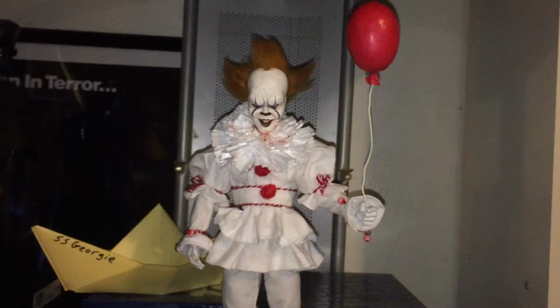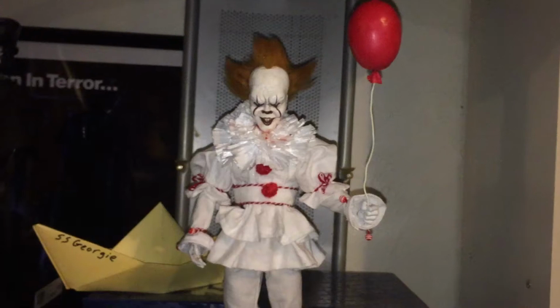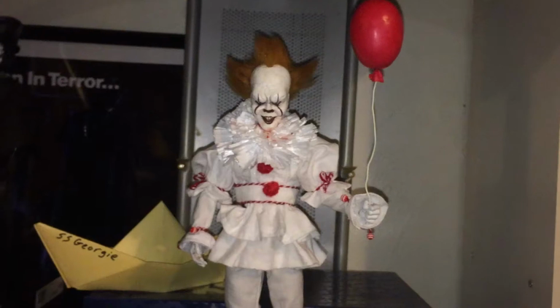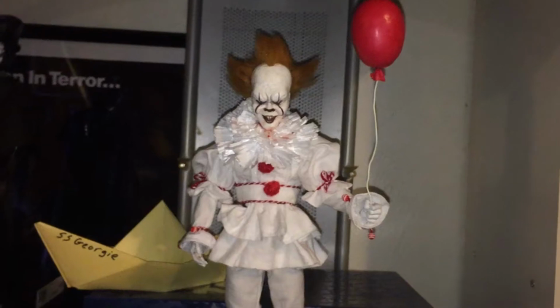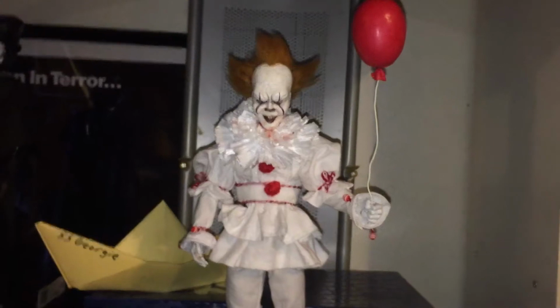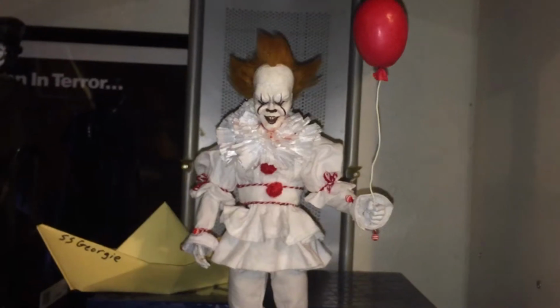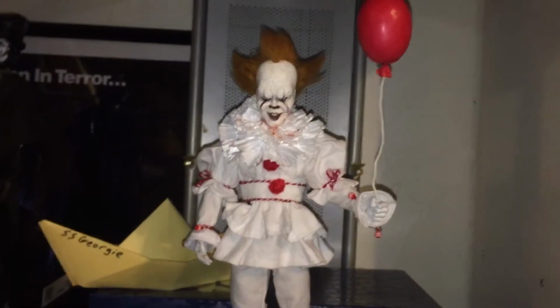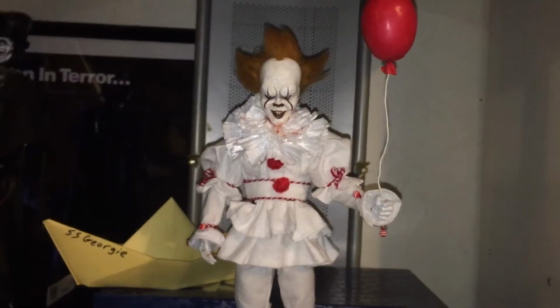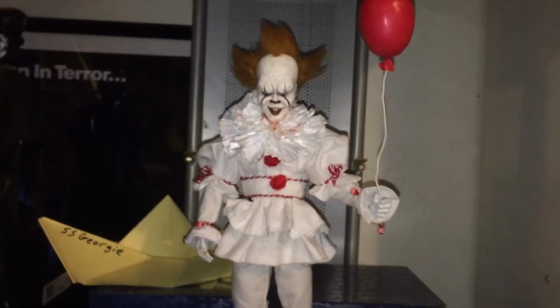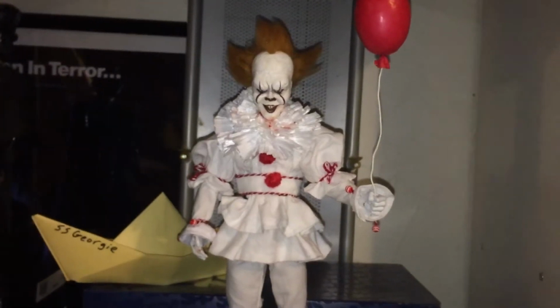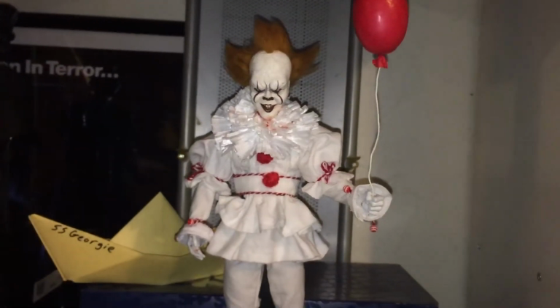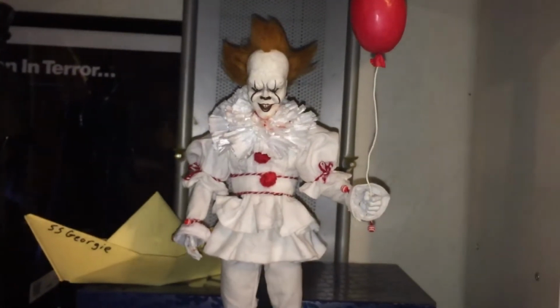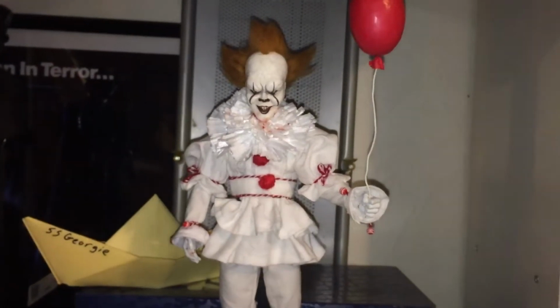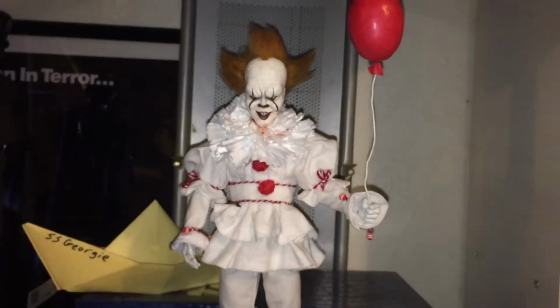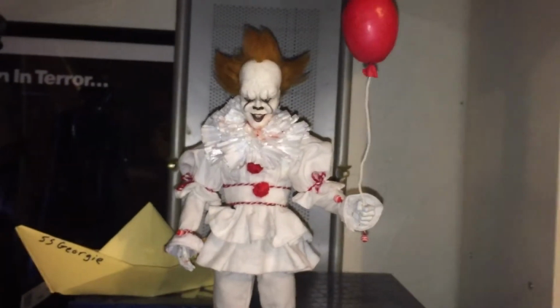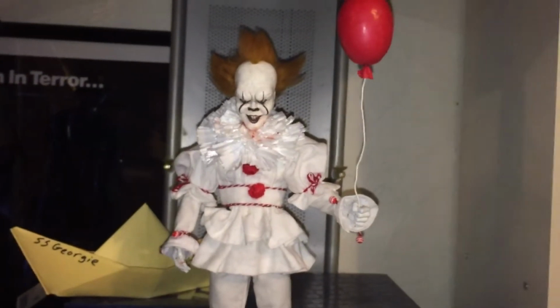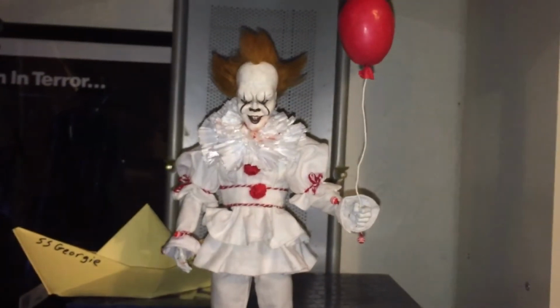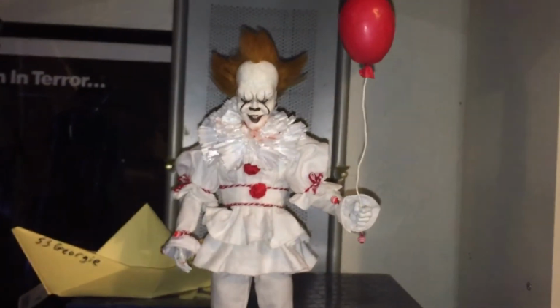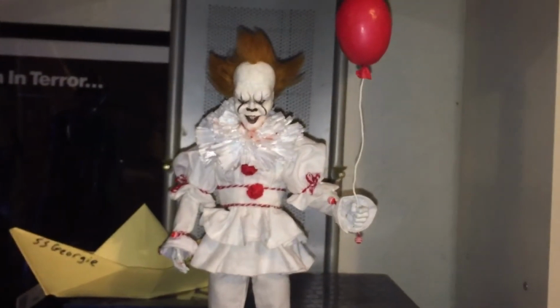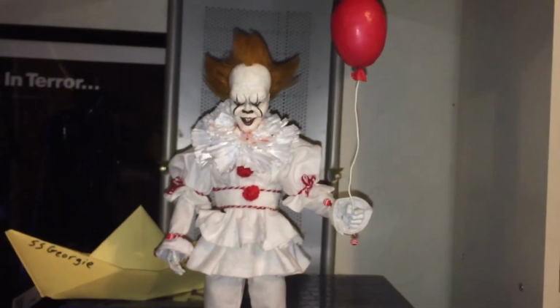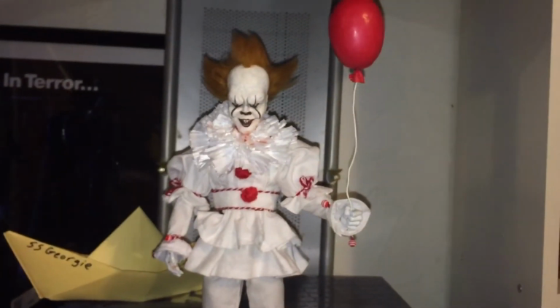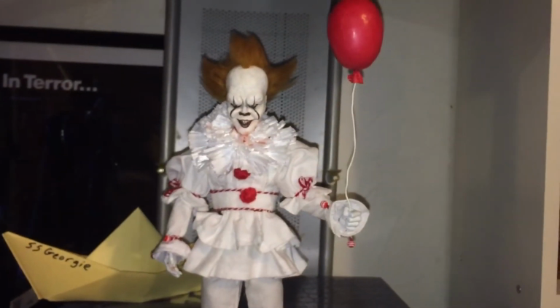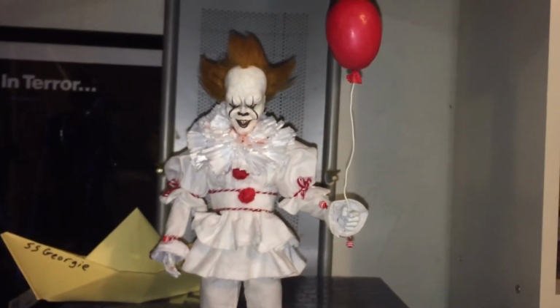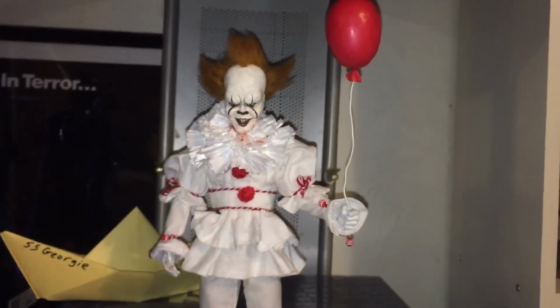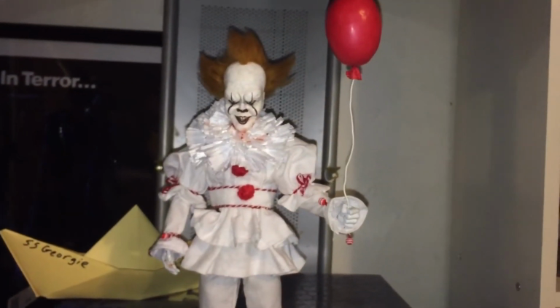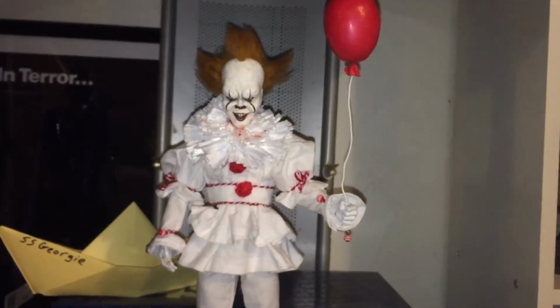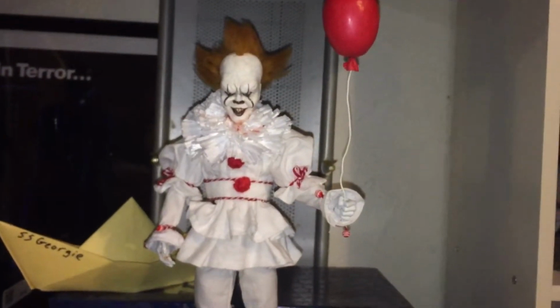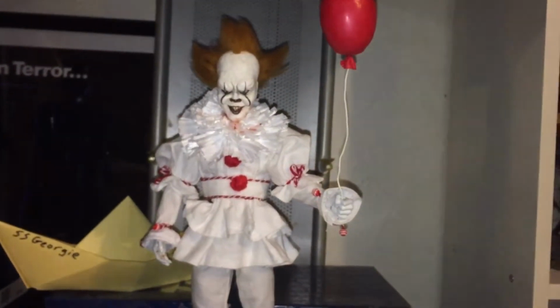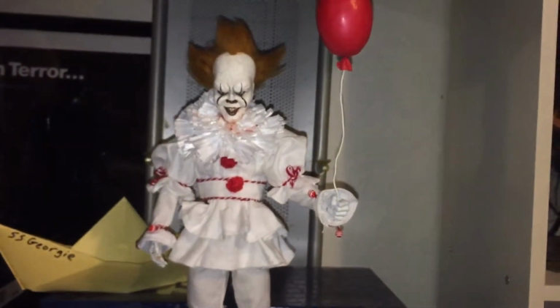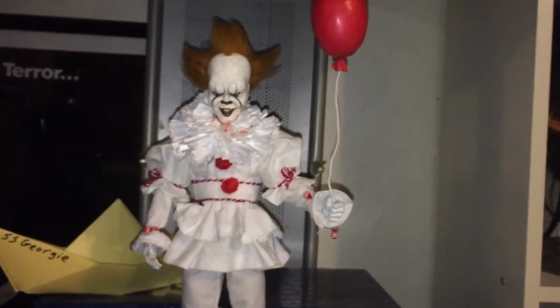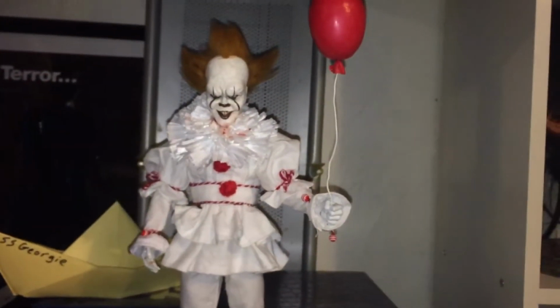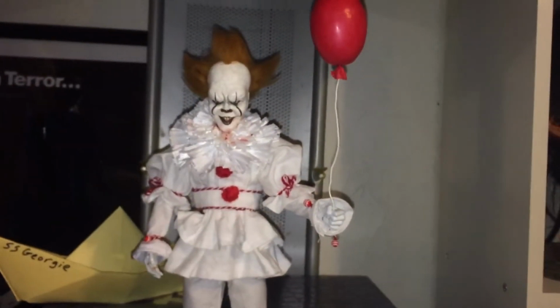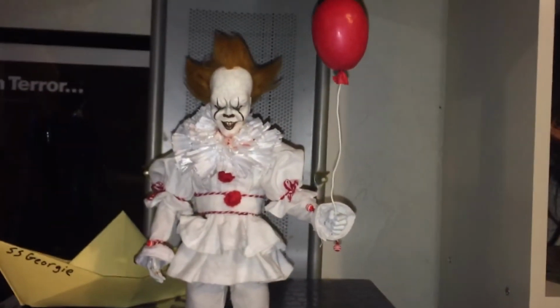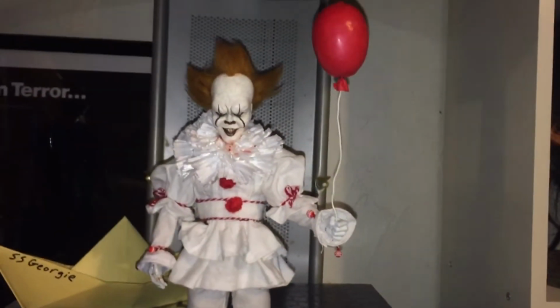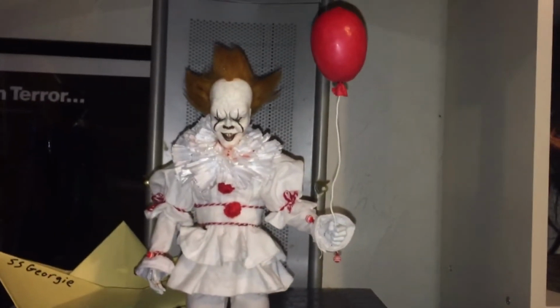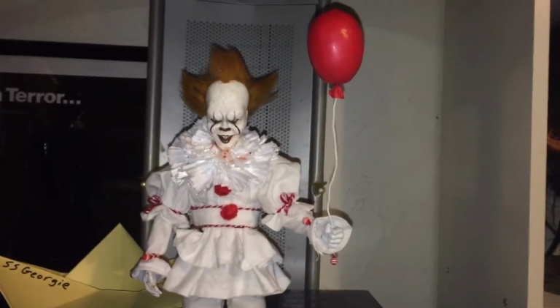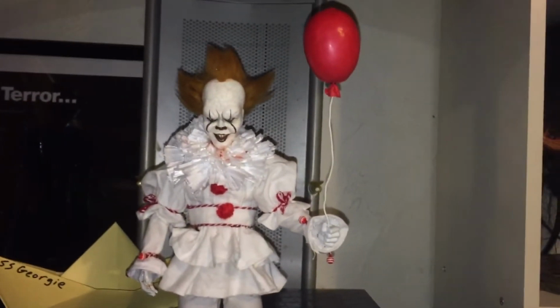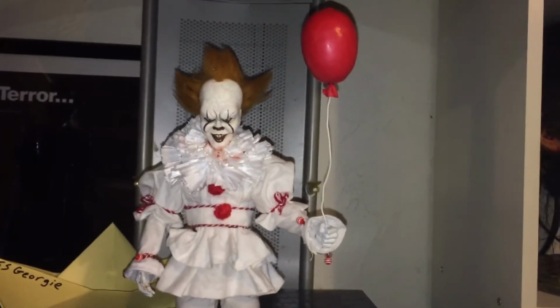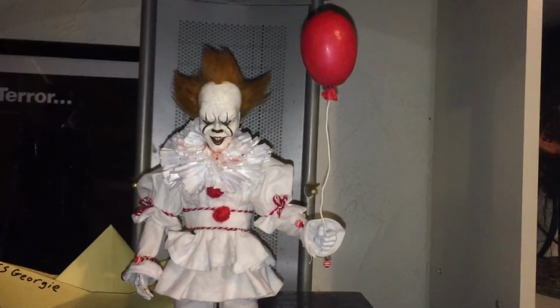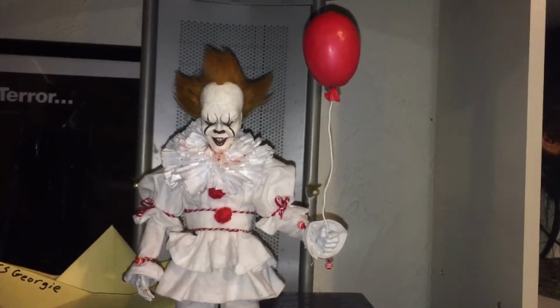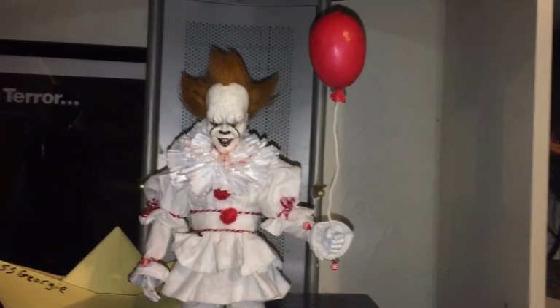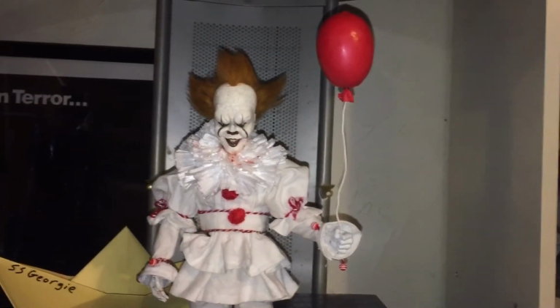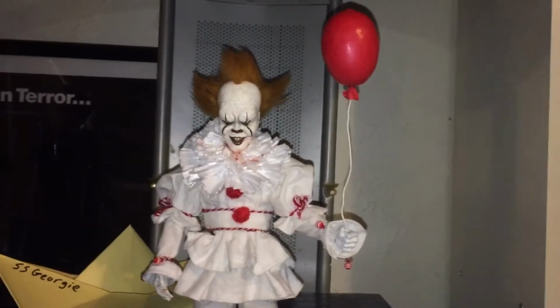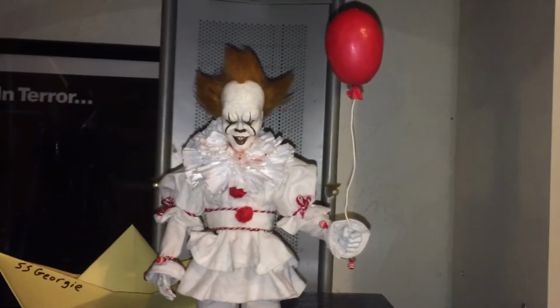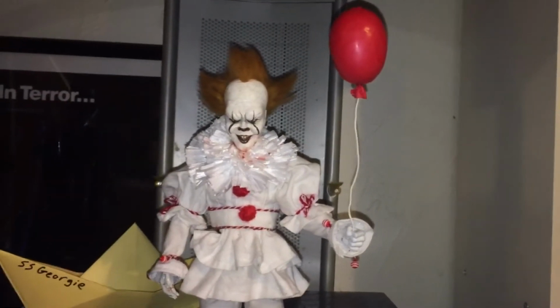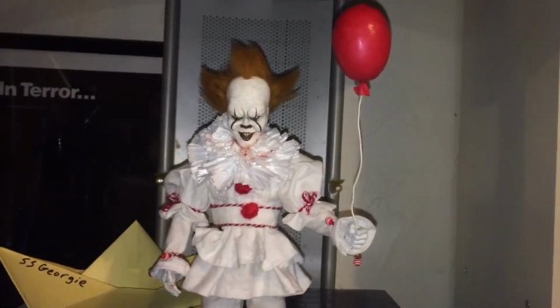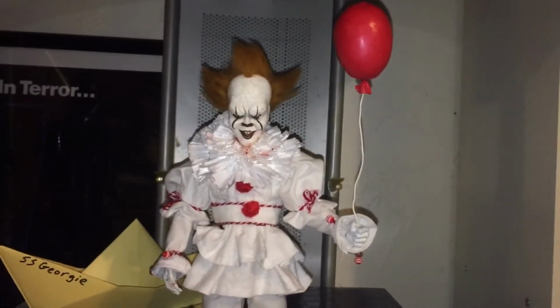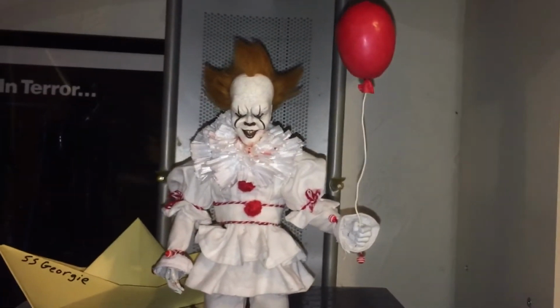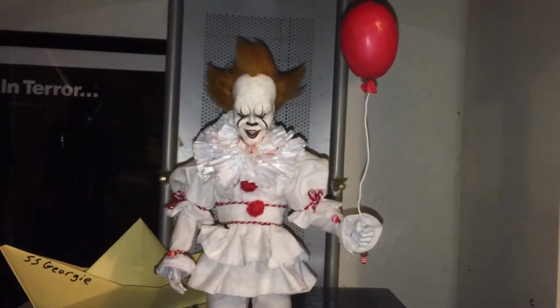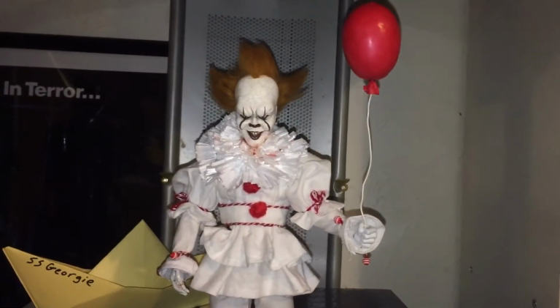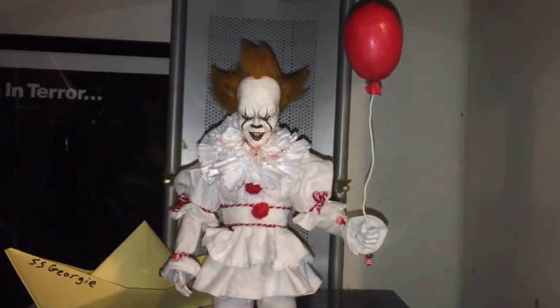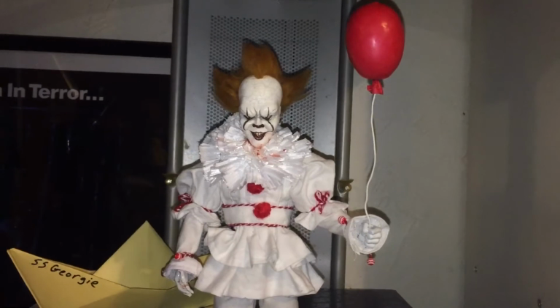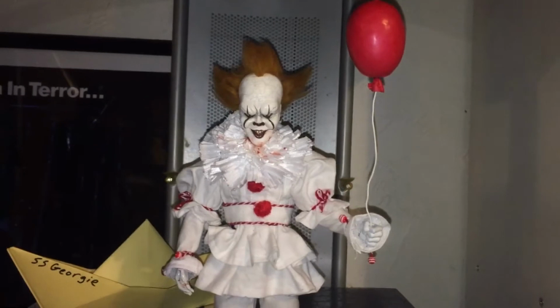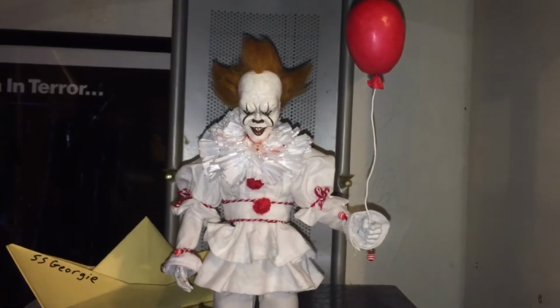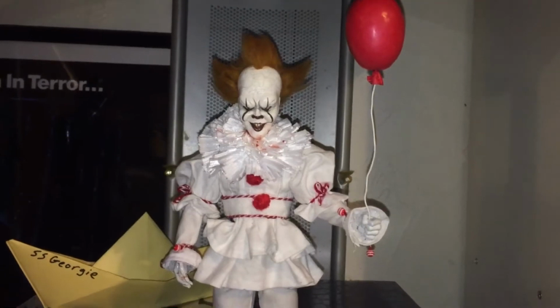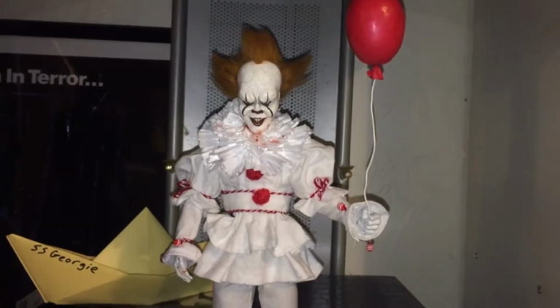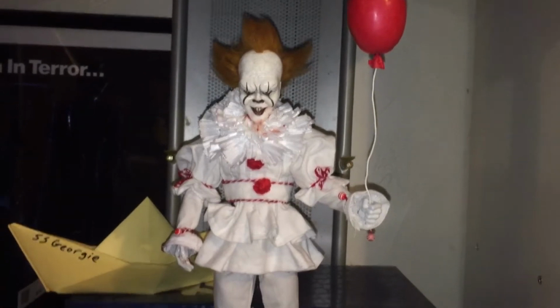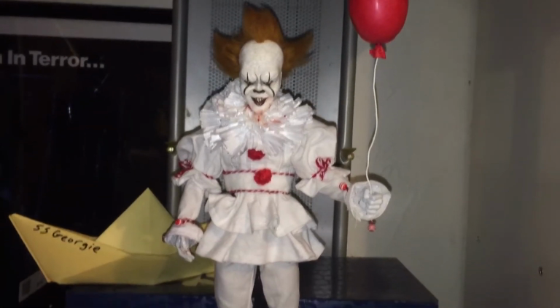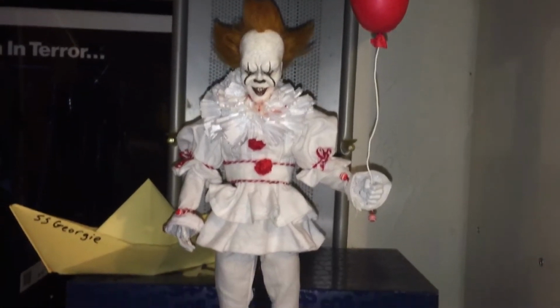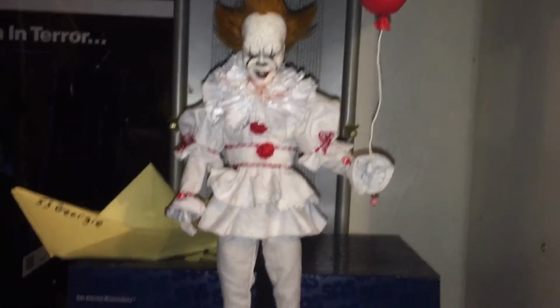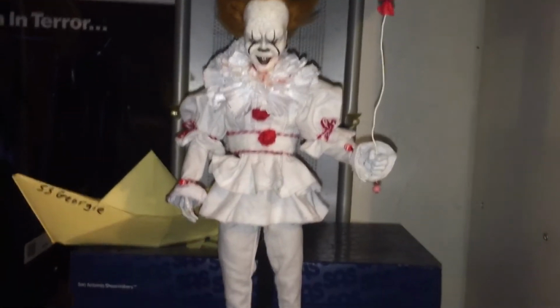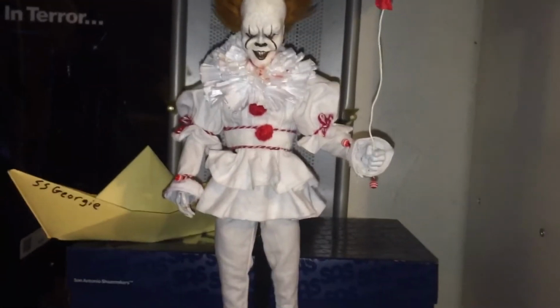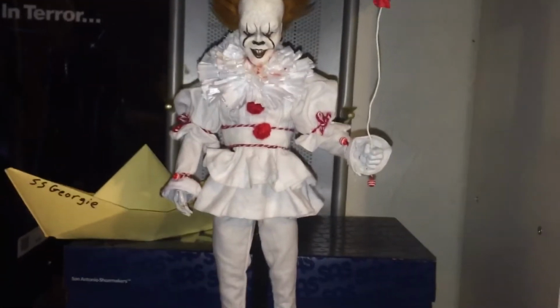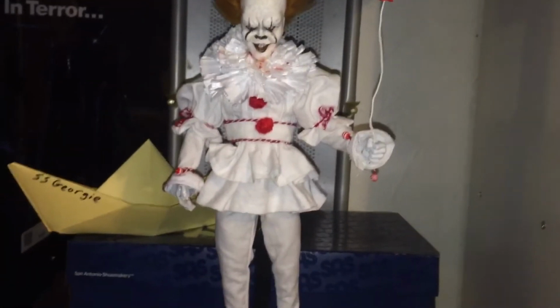How's it going guys? This is my custom 1-6 Pennywise the Clown from the new It movie.